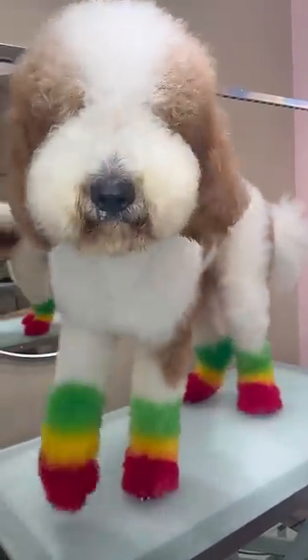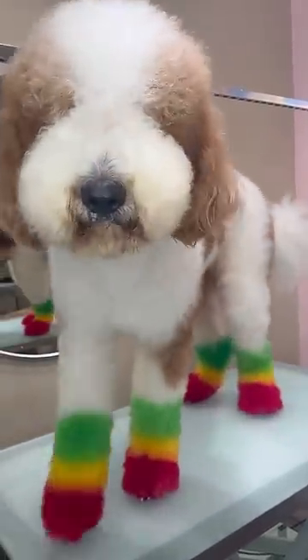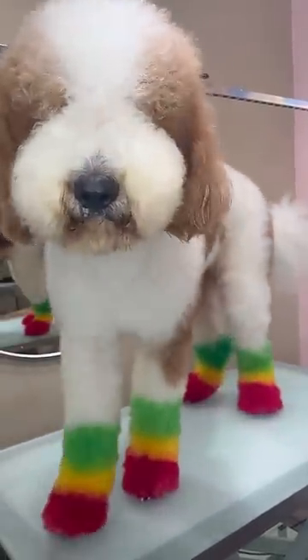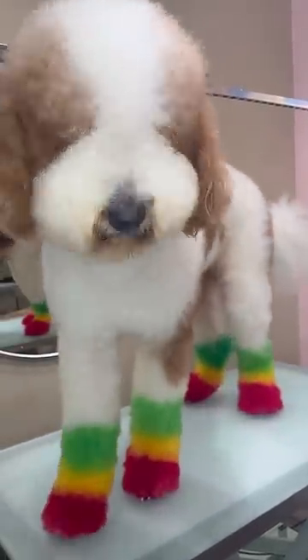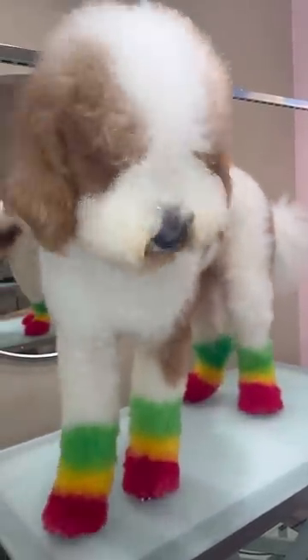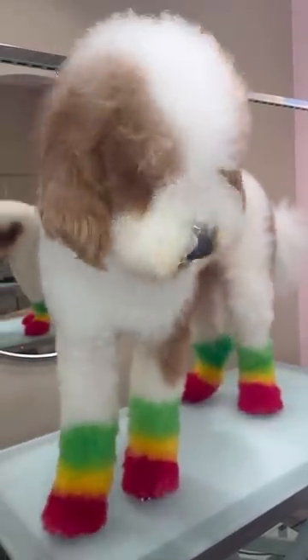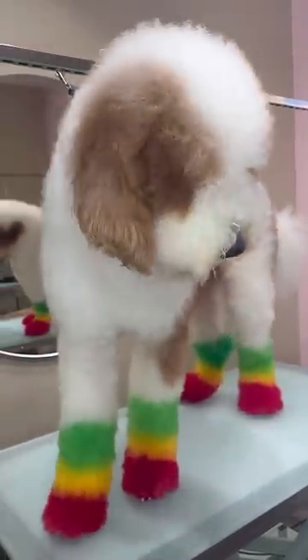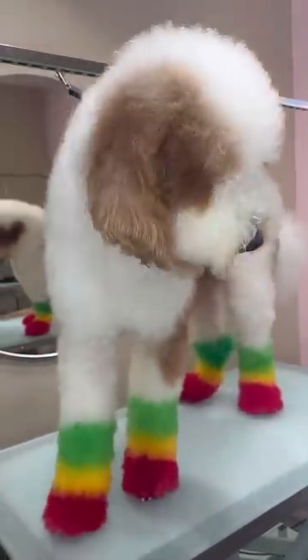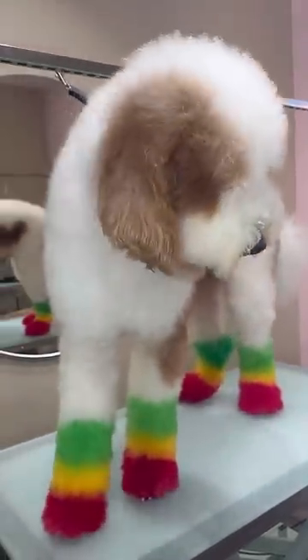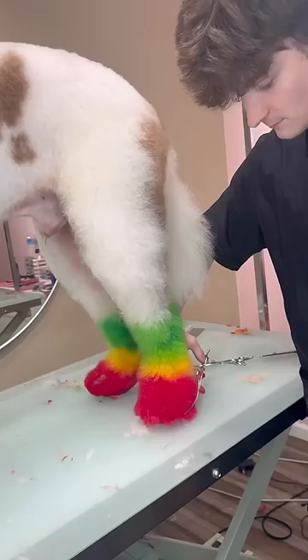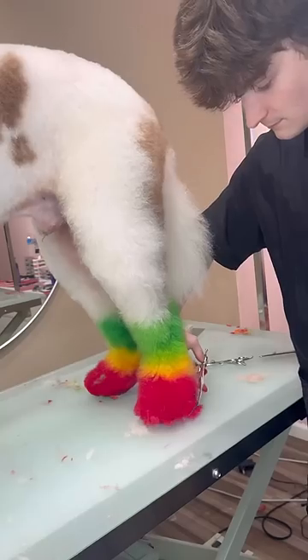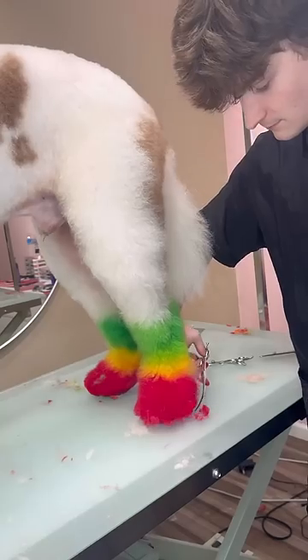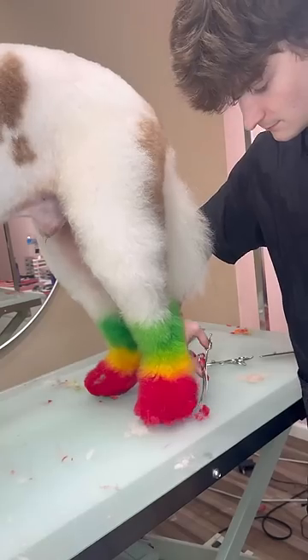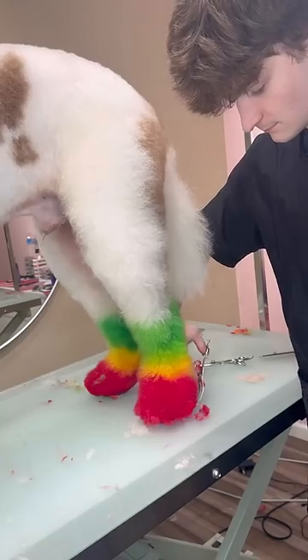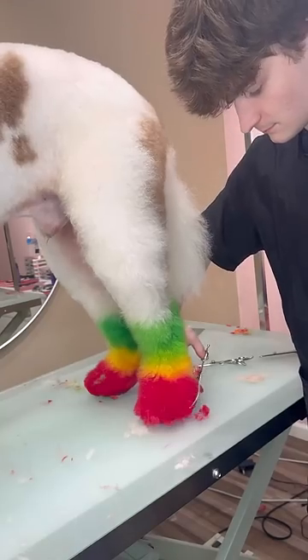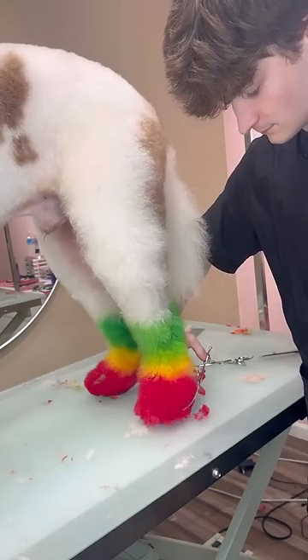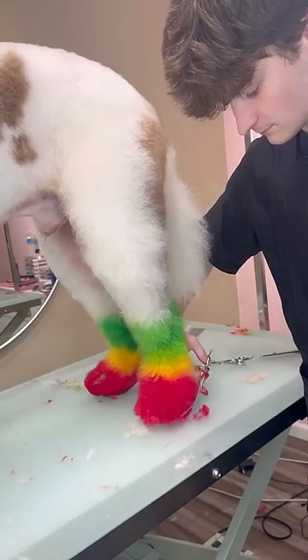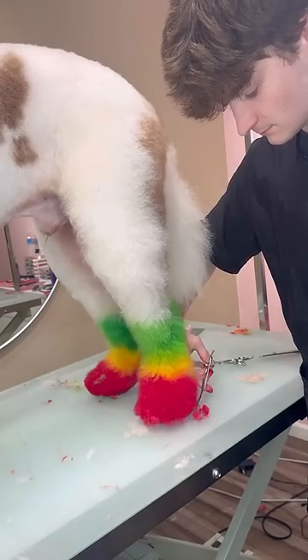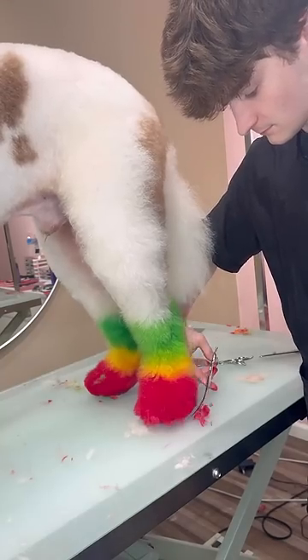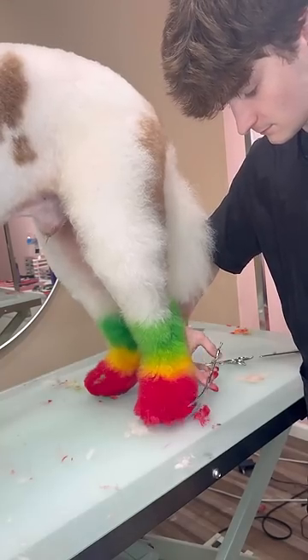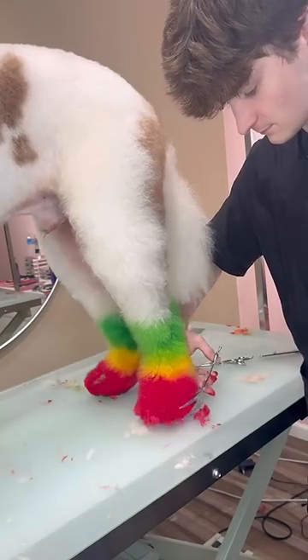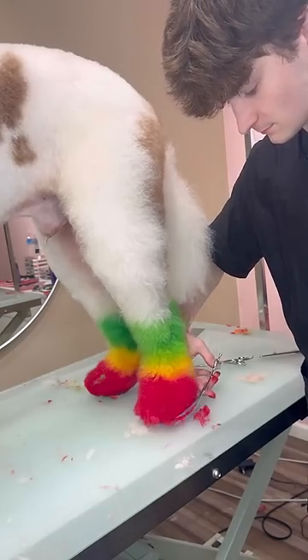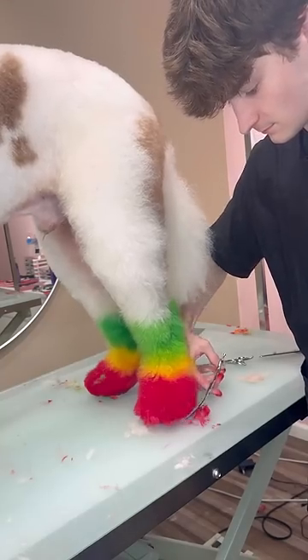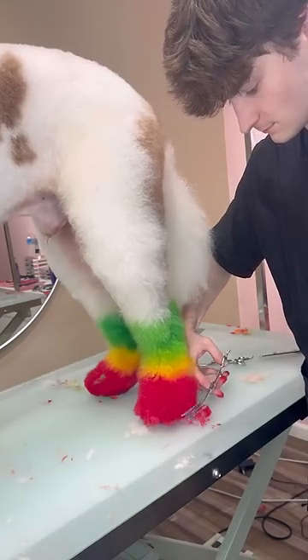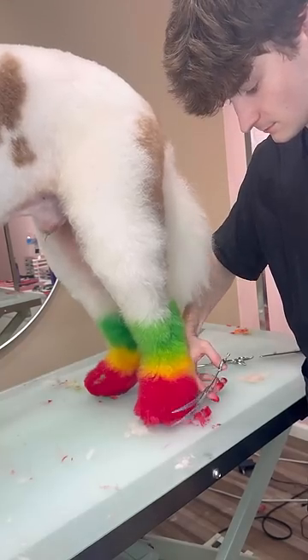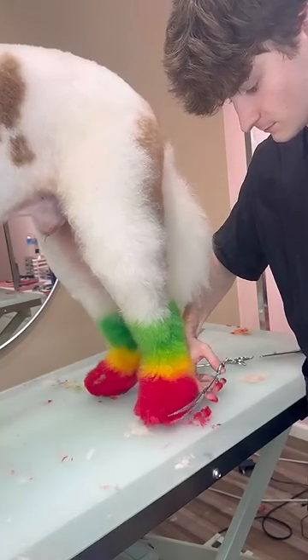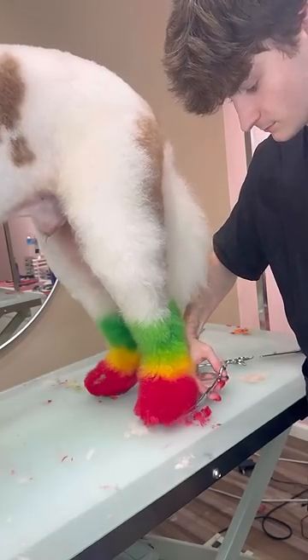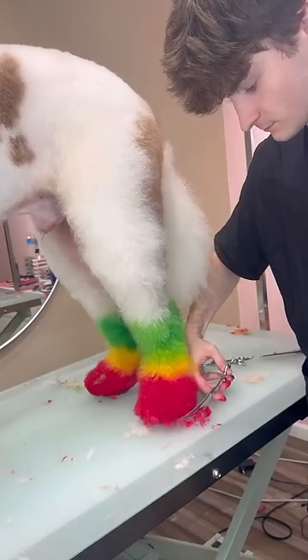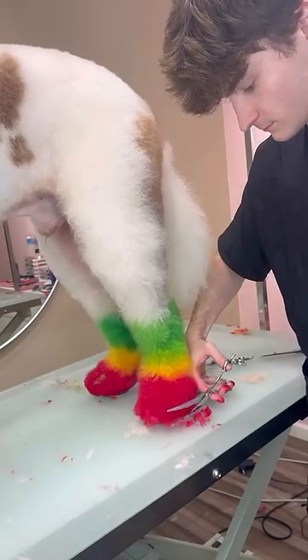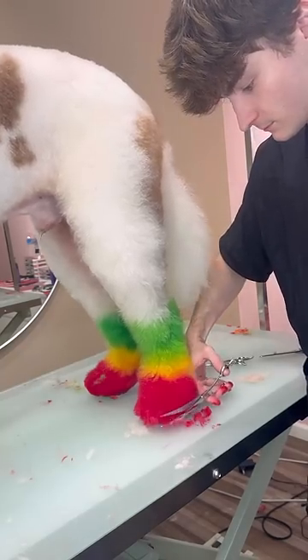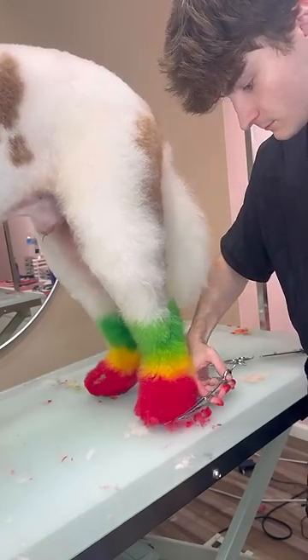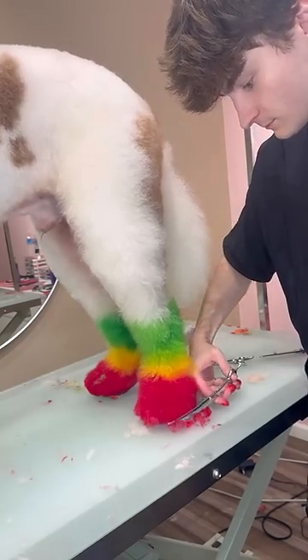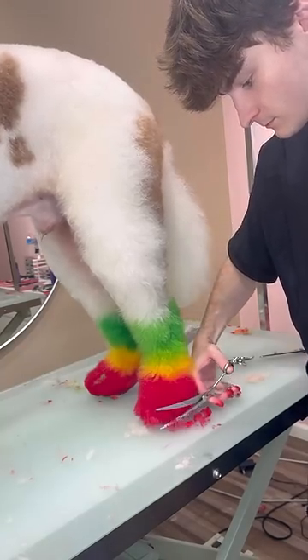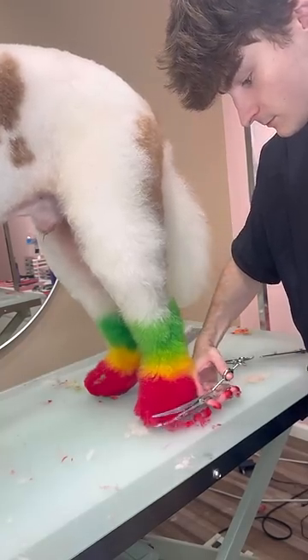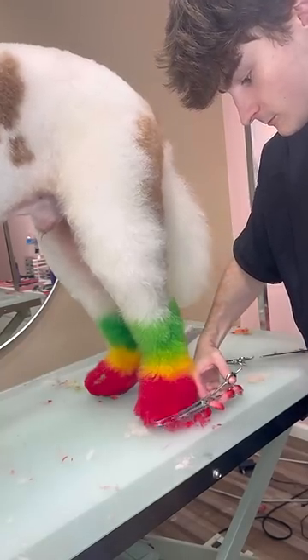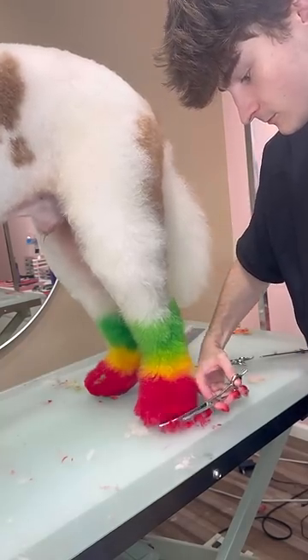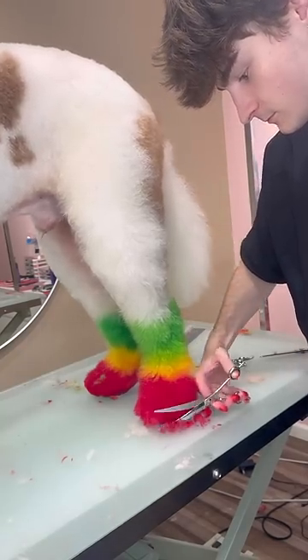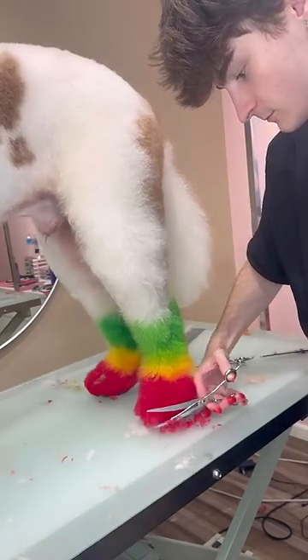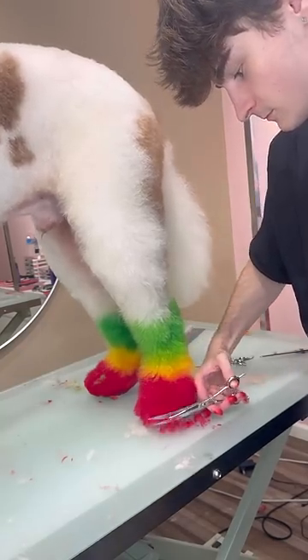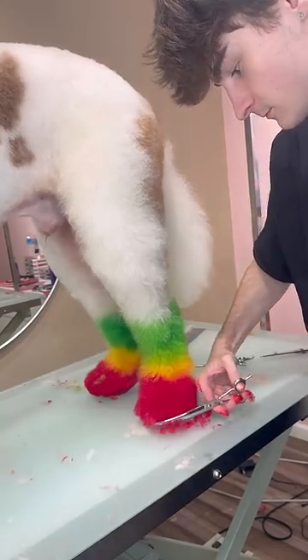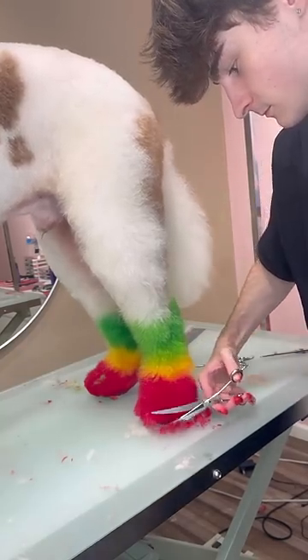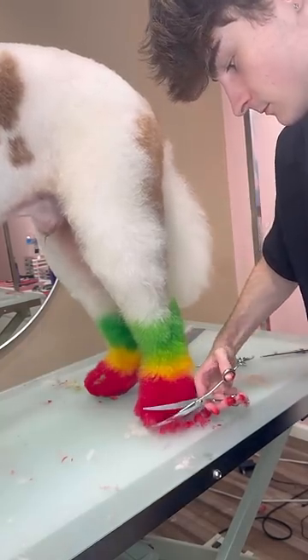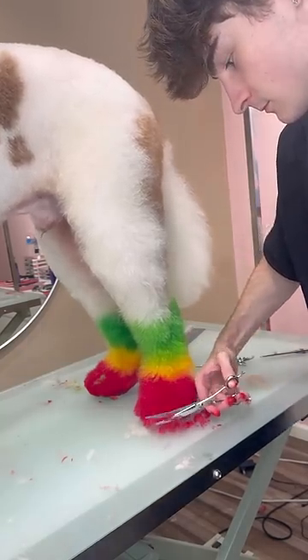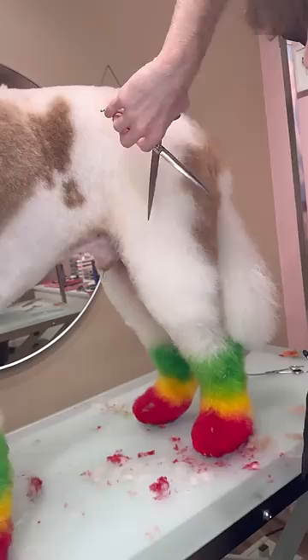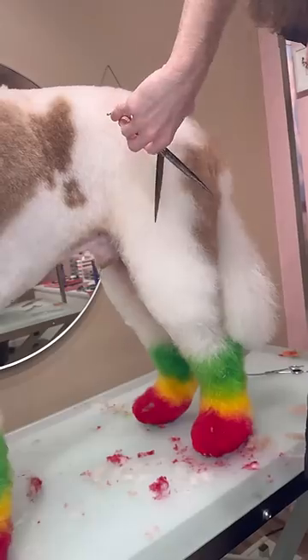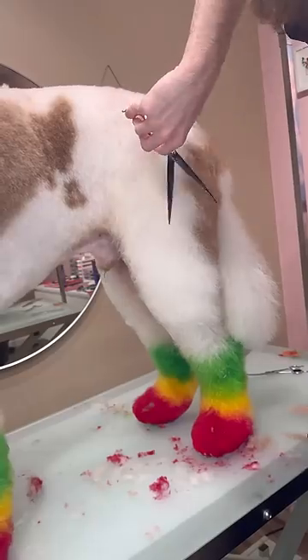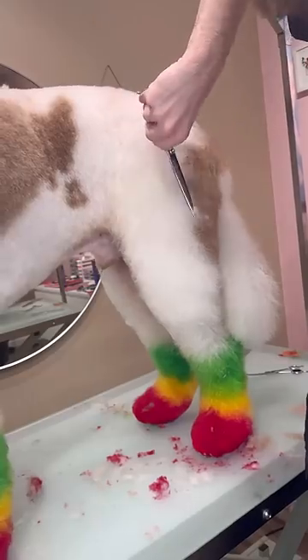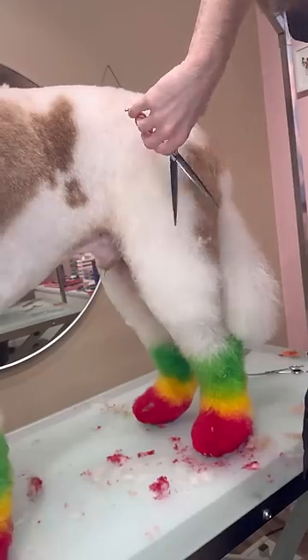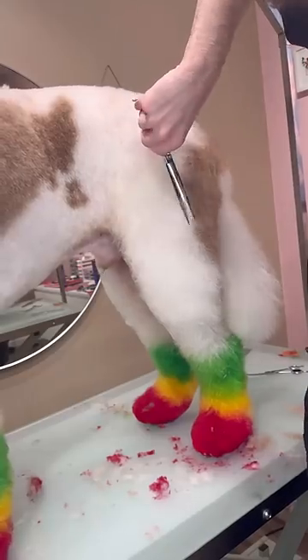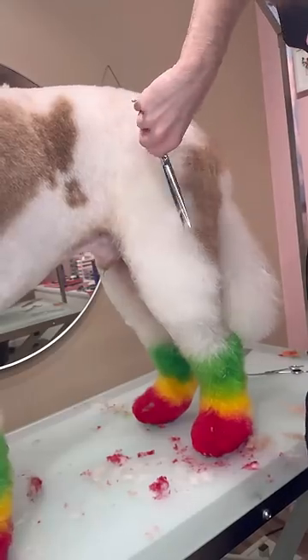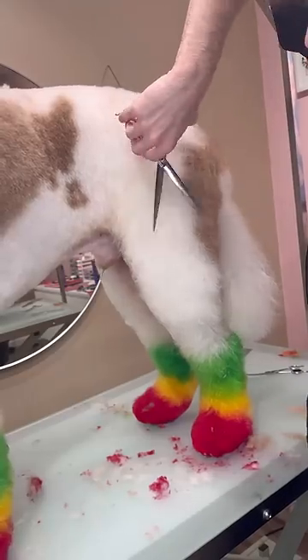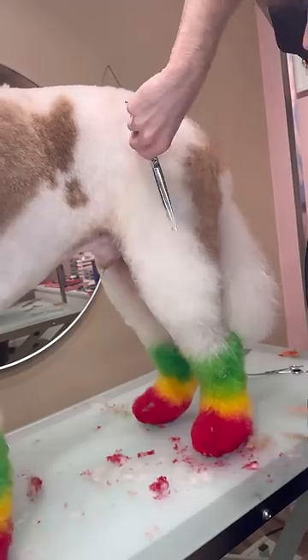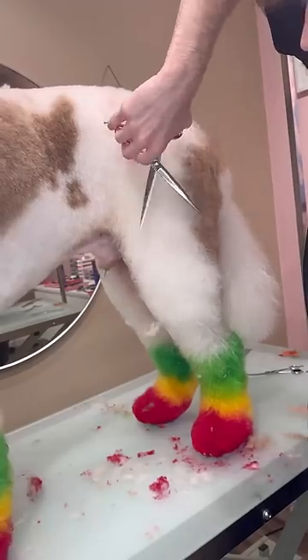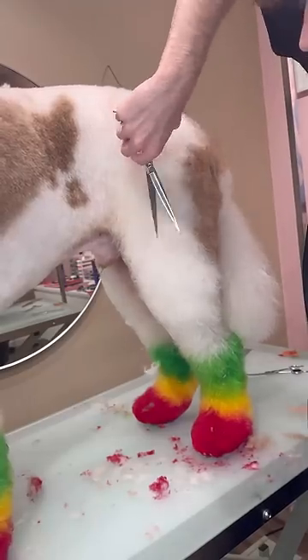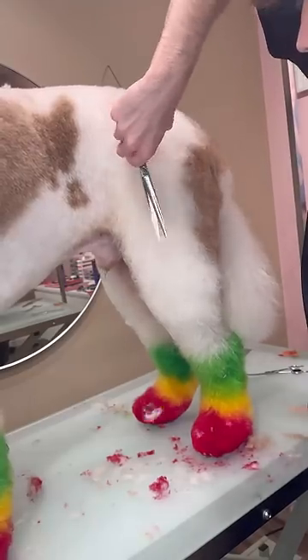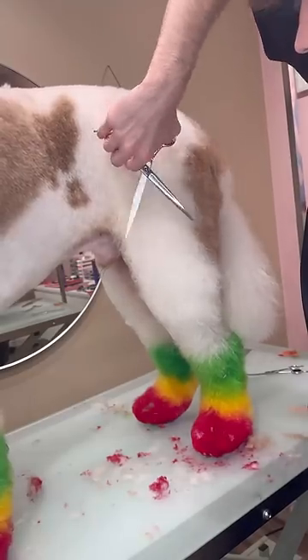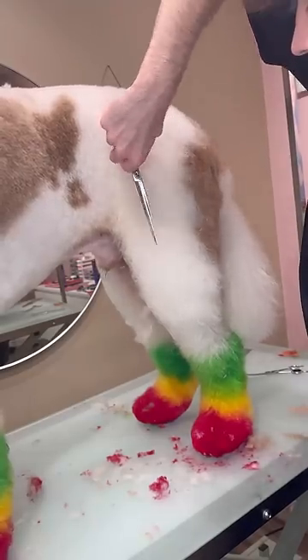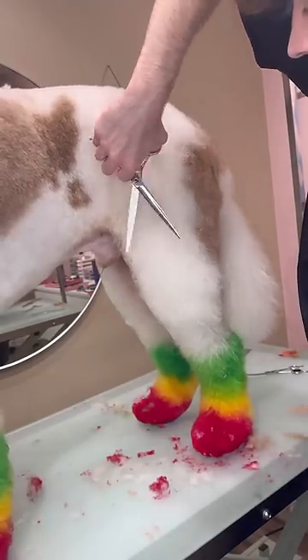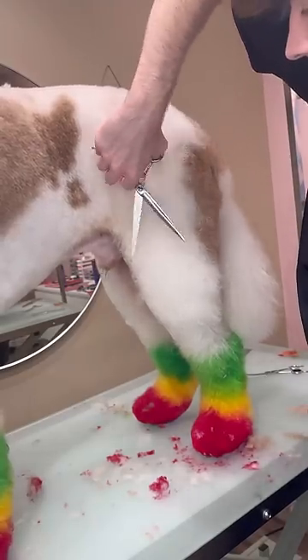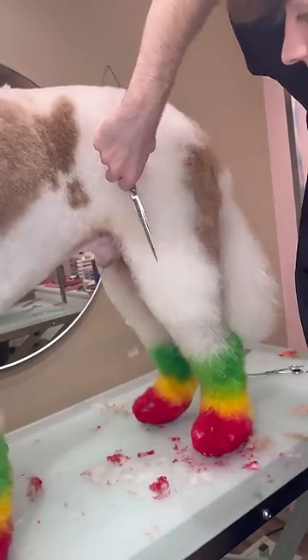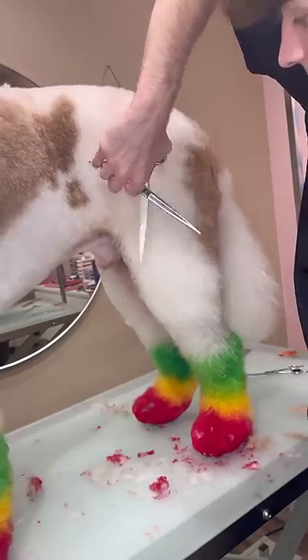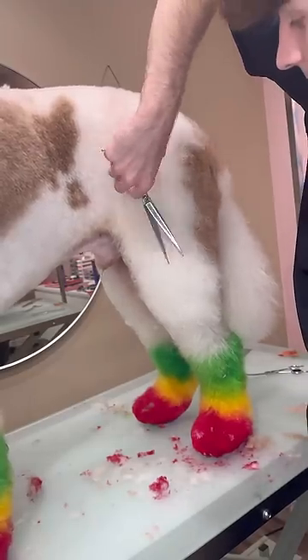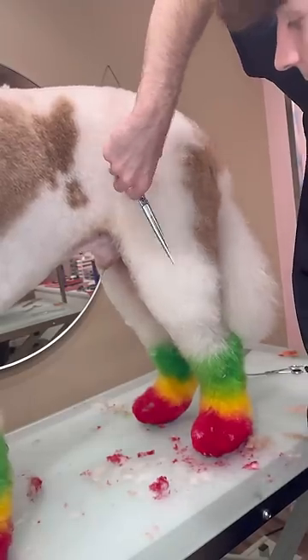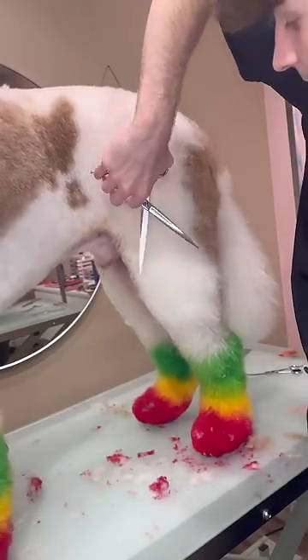Scissoring around Bo's red feet was just so oddly satisfying. I was thinking how it kind of looked like I was giving the Anger emotion from Inside Out a haircut.